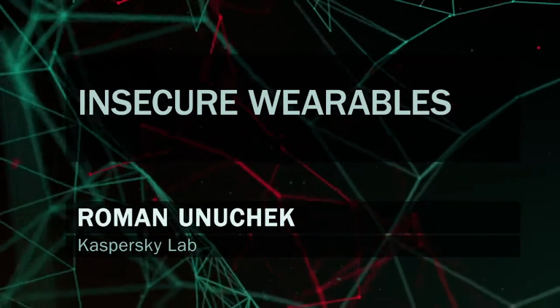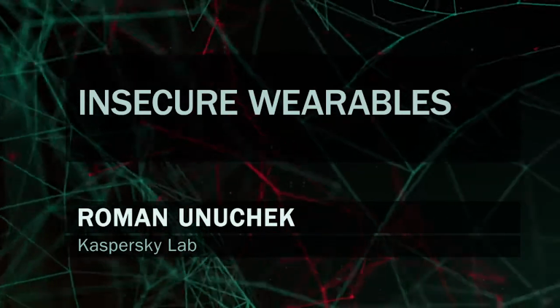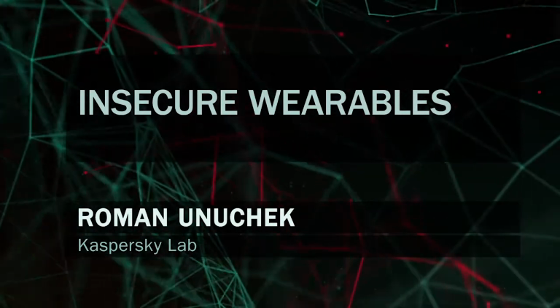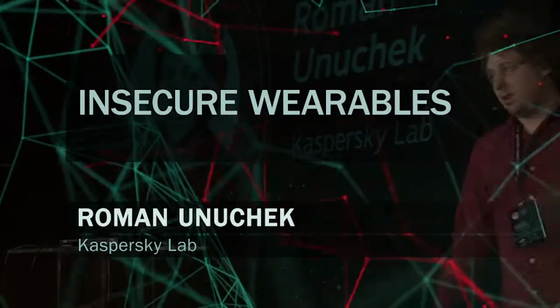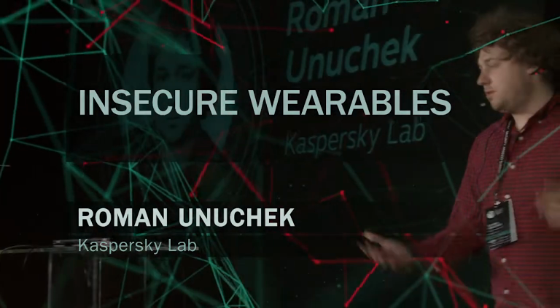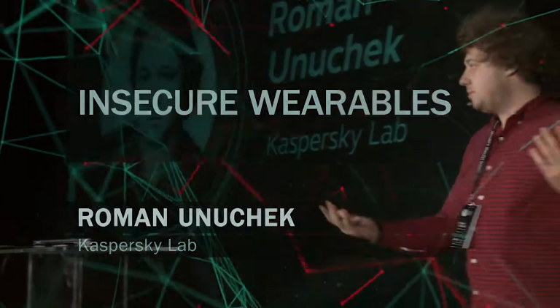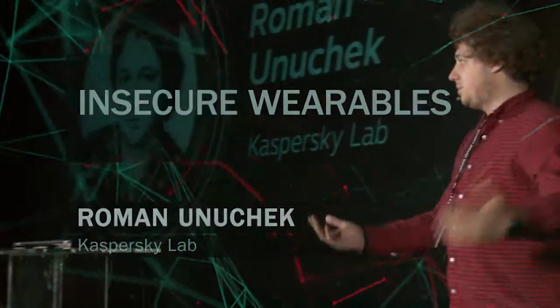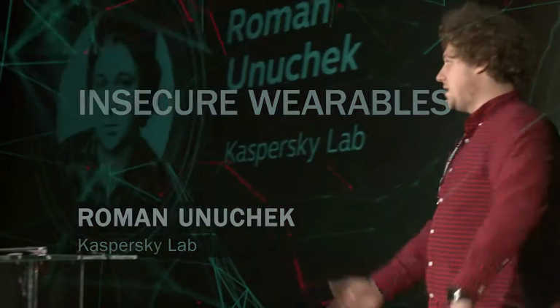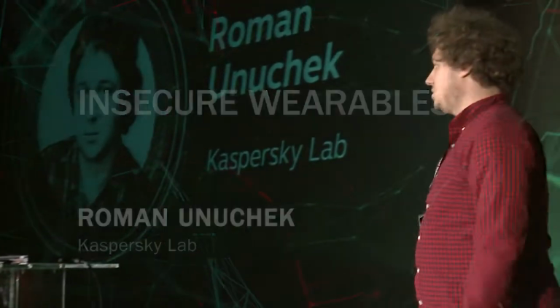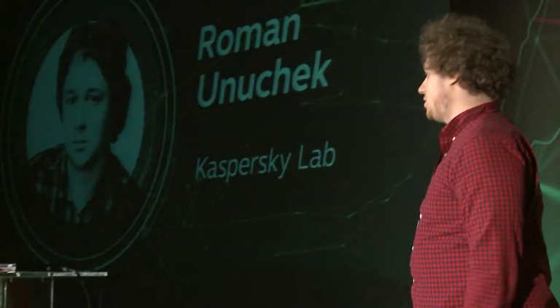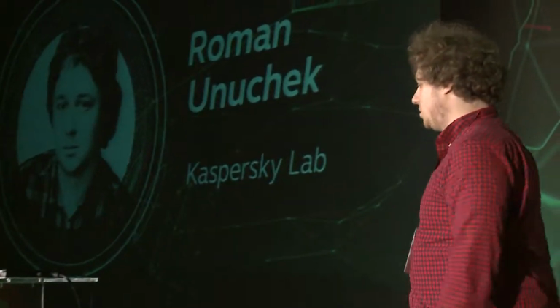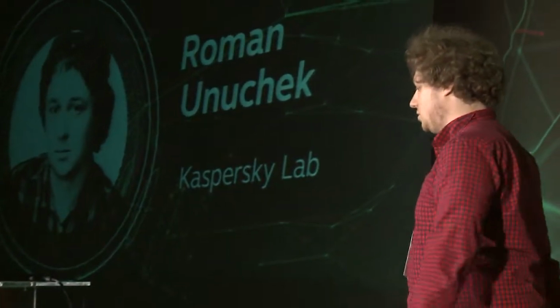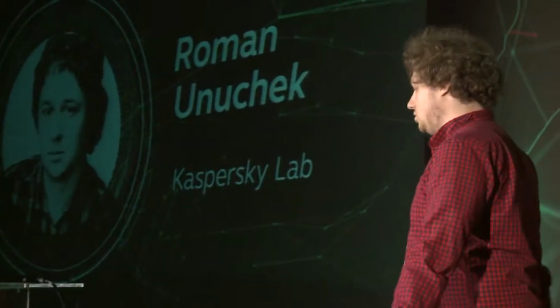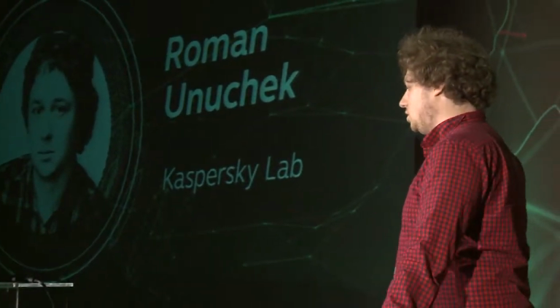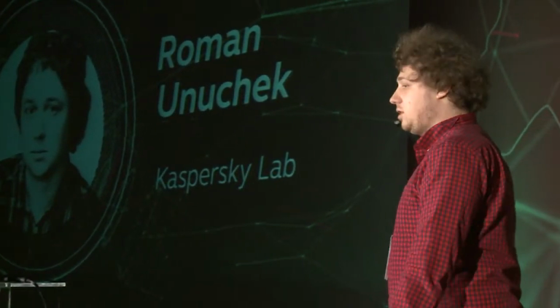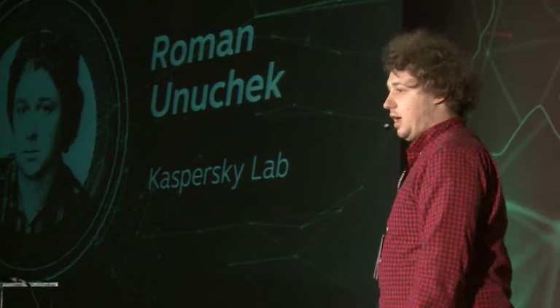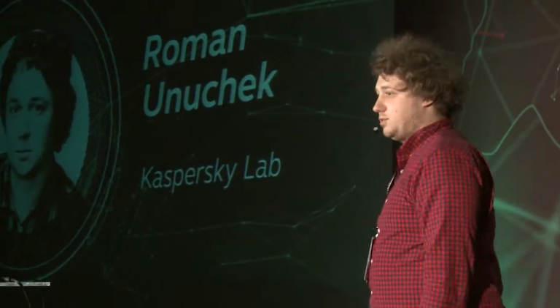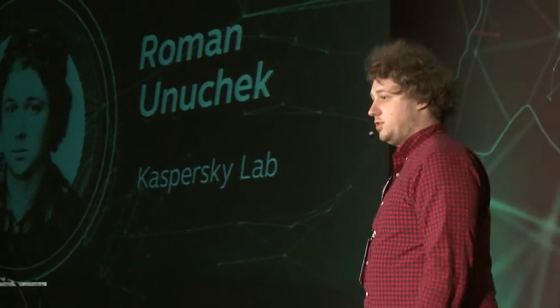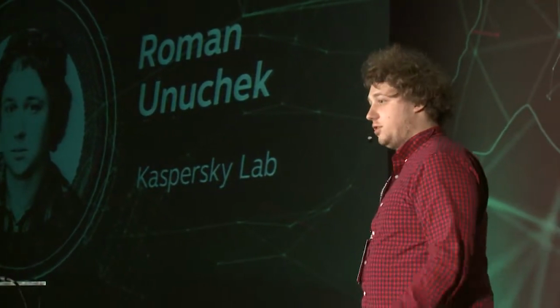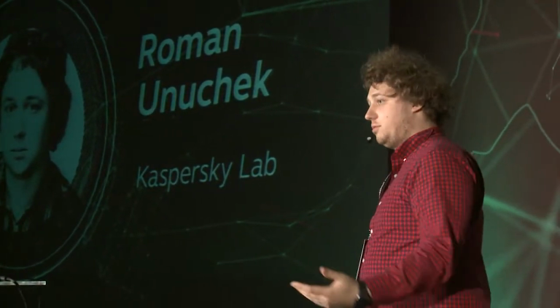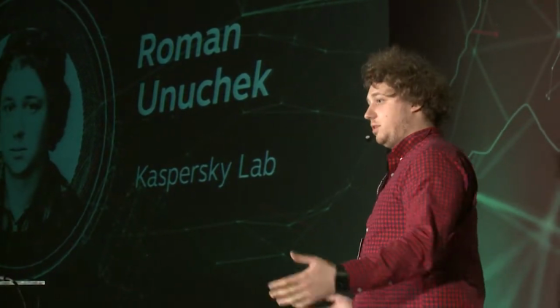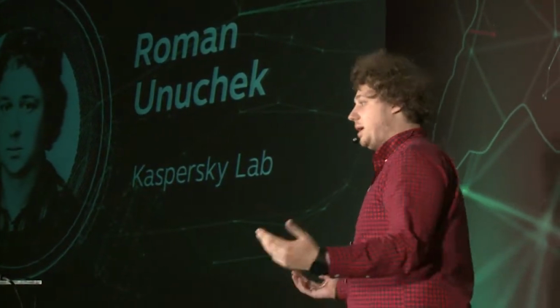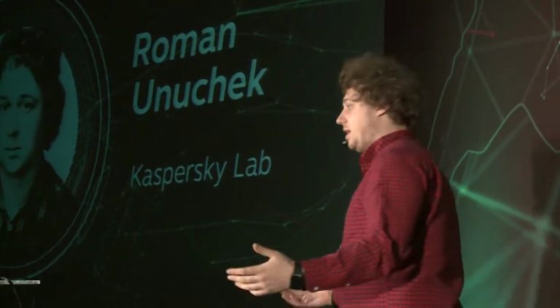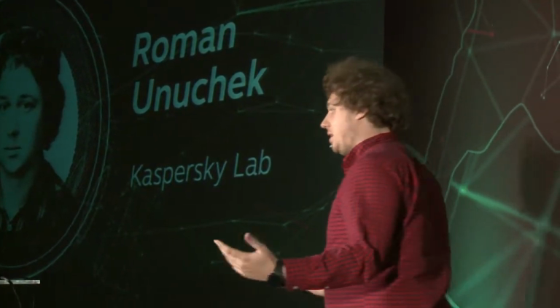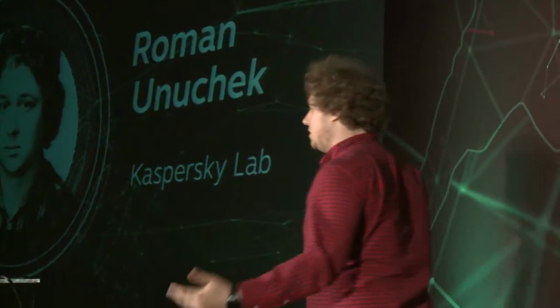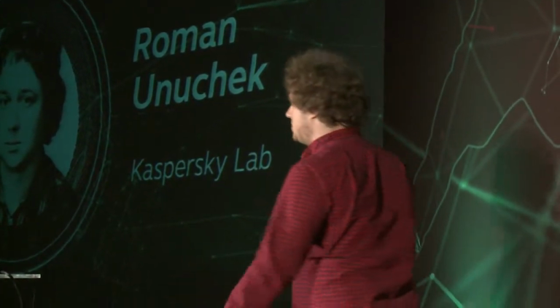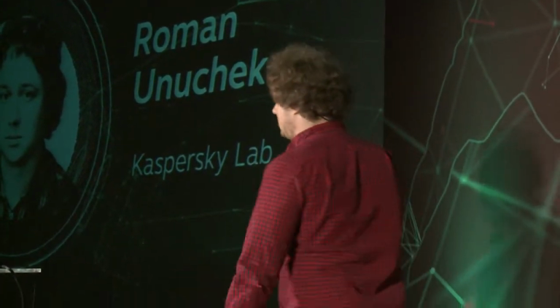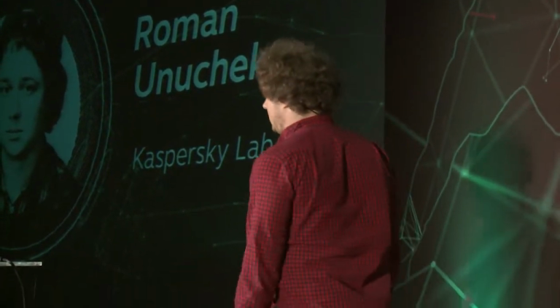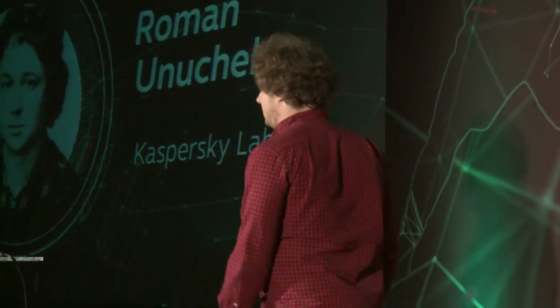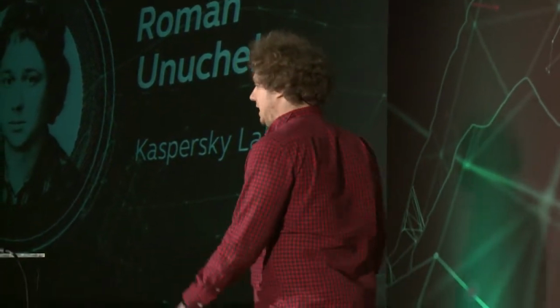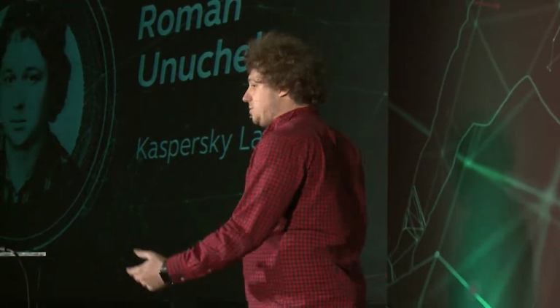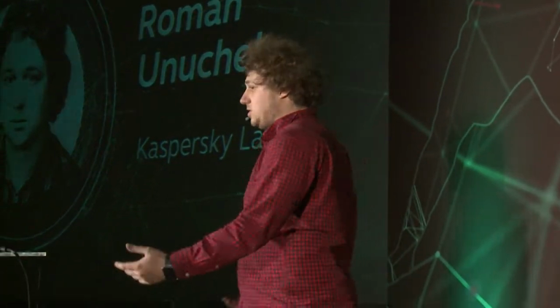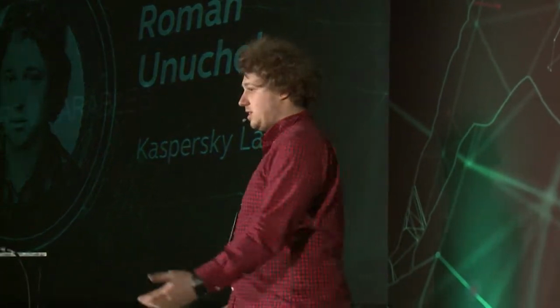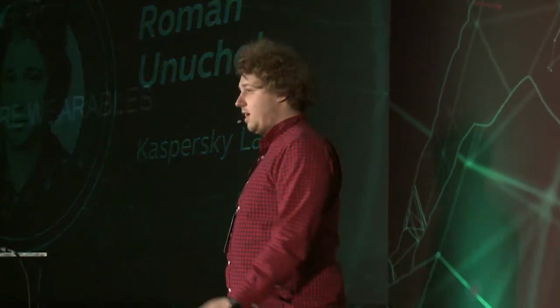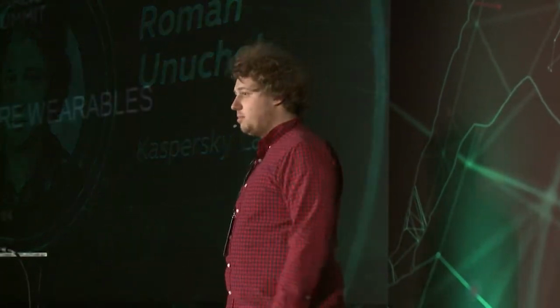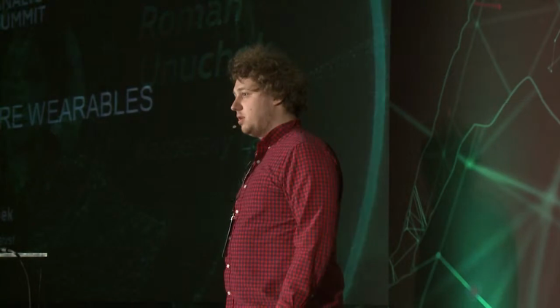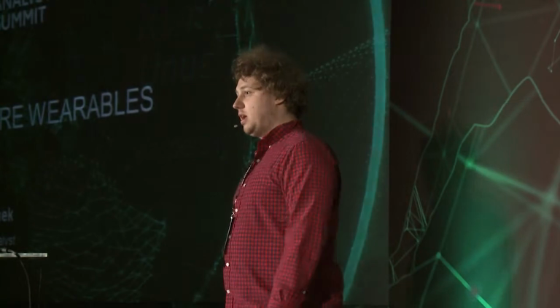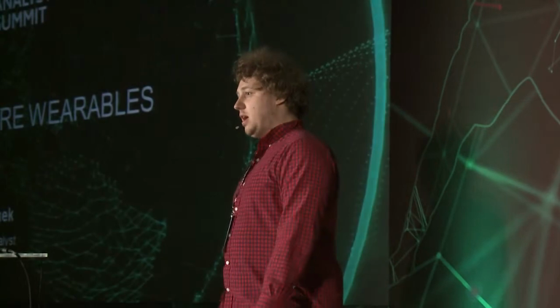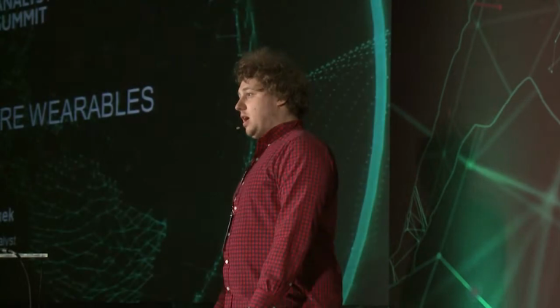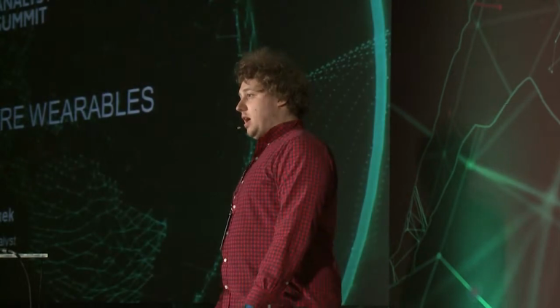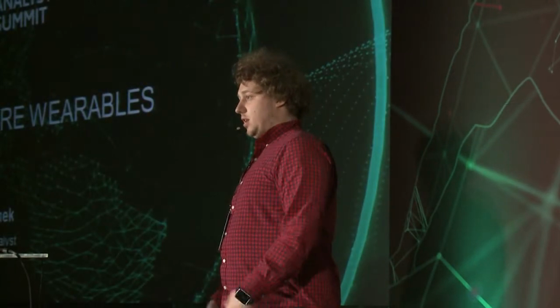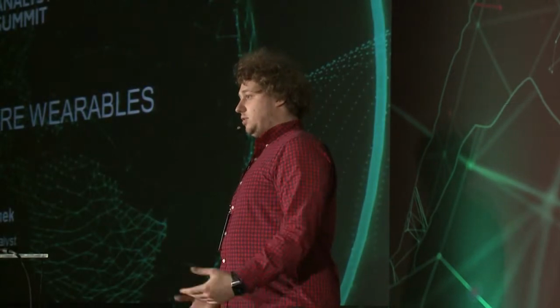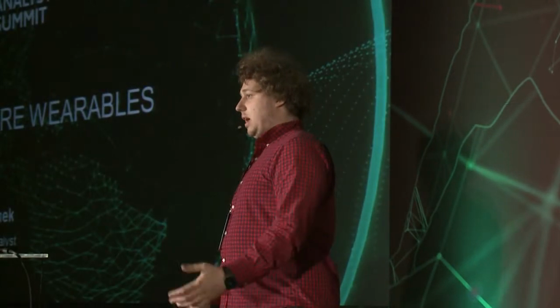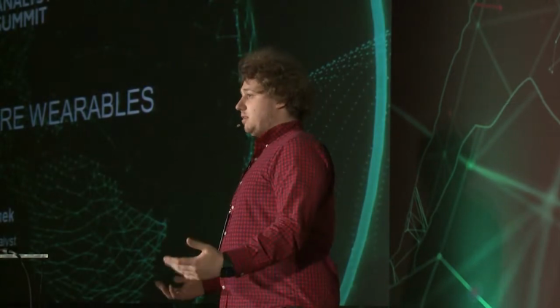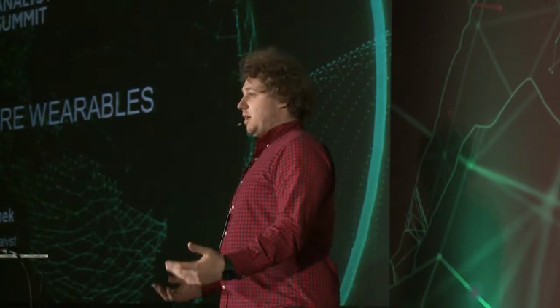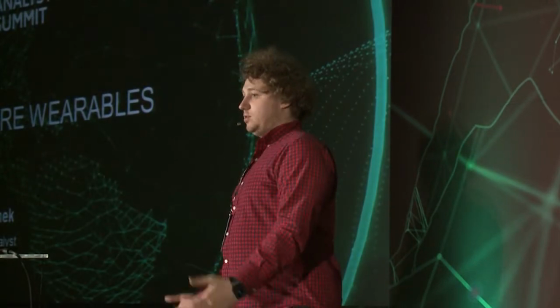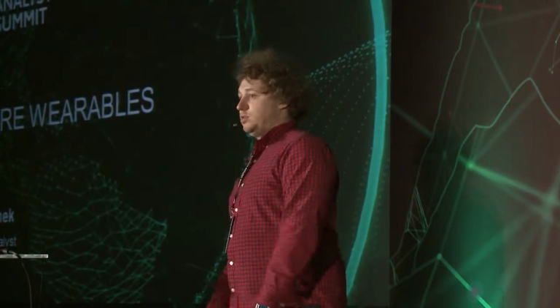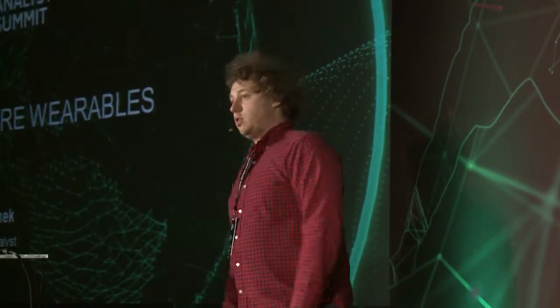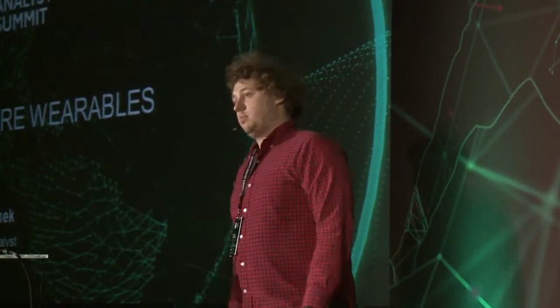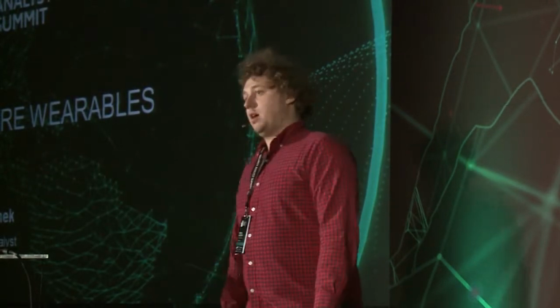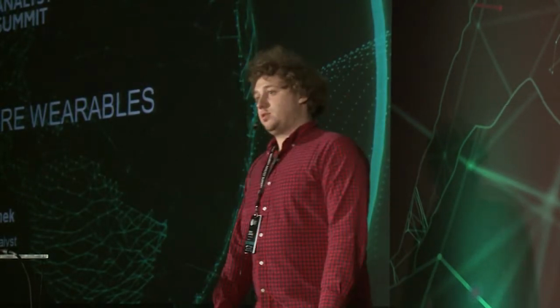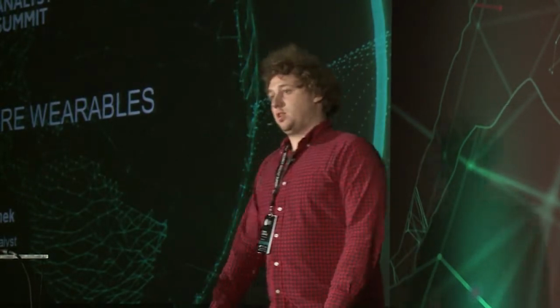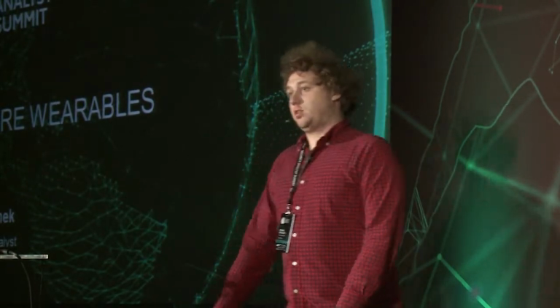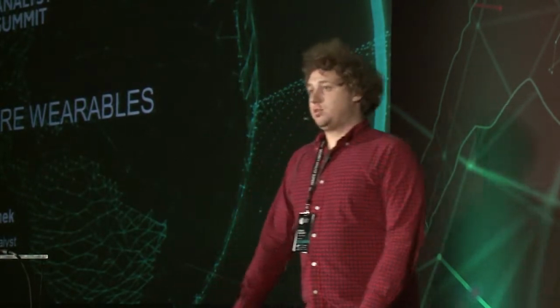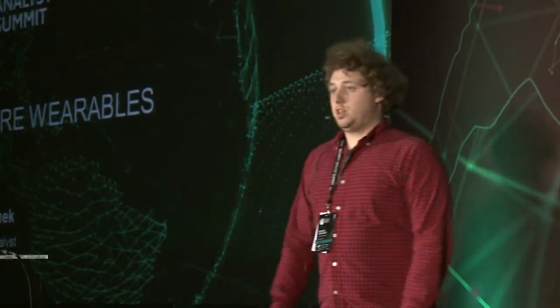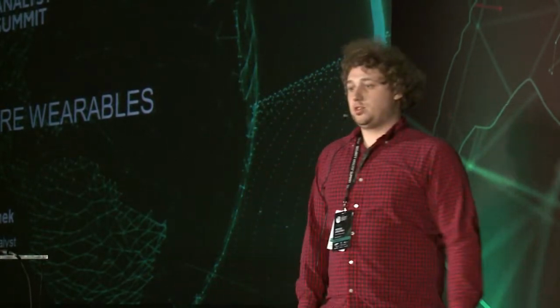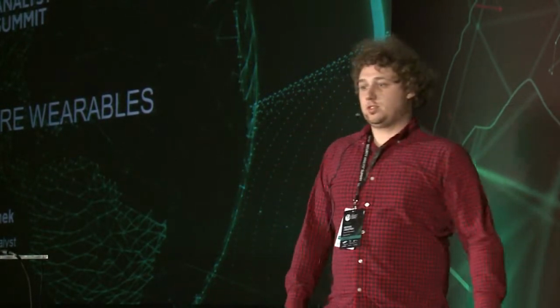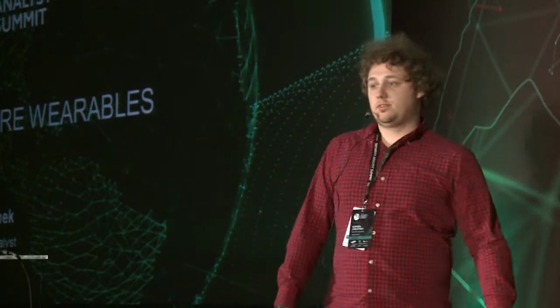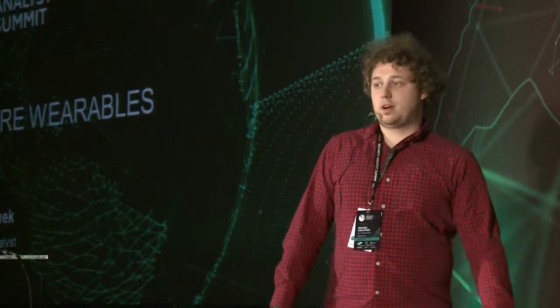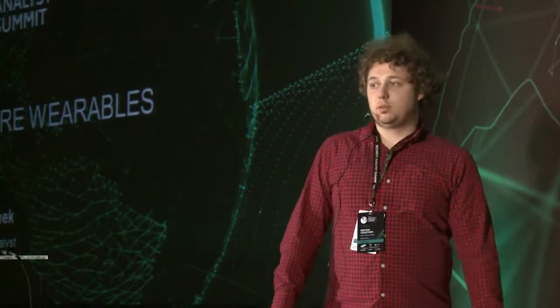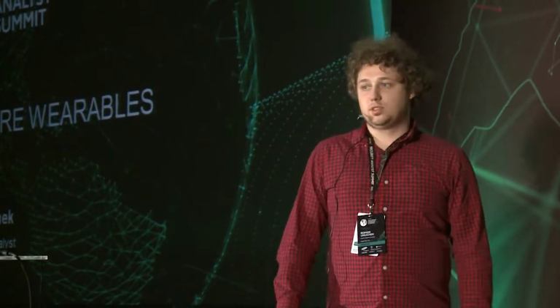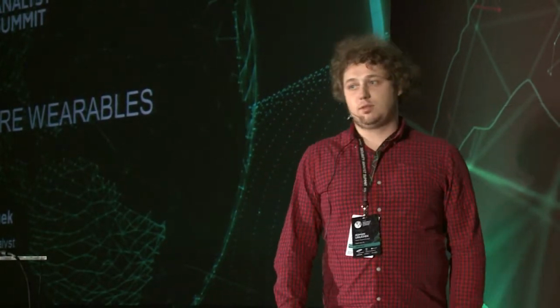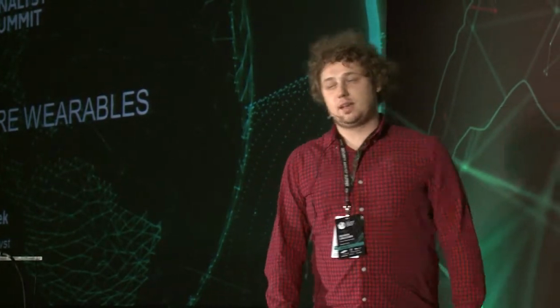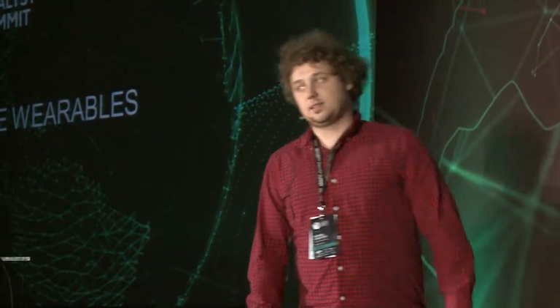Hello, my name is Roman Nuczyk. I'm a senior malware analyst at Kaspersky Lab, and today I'd like to talk about security issues in wearable devices.